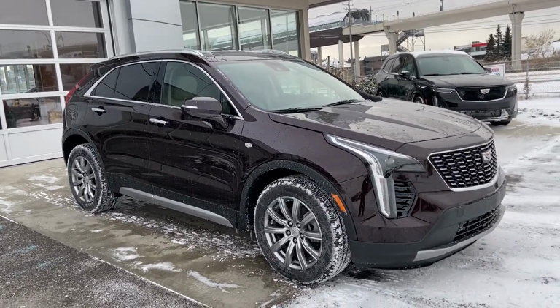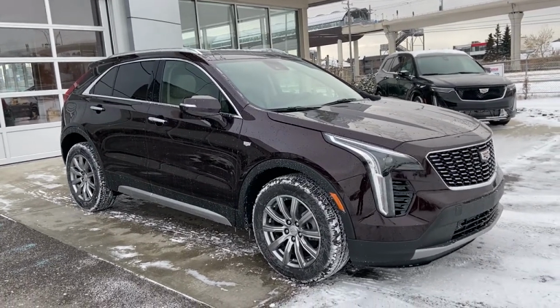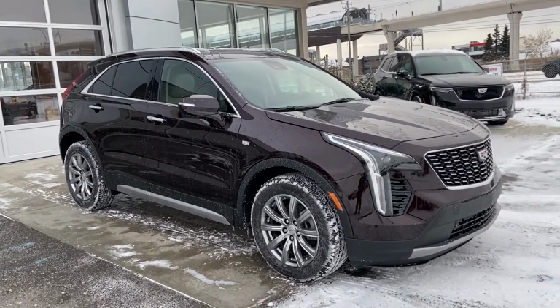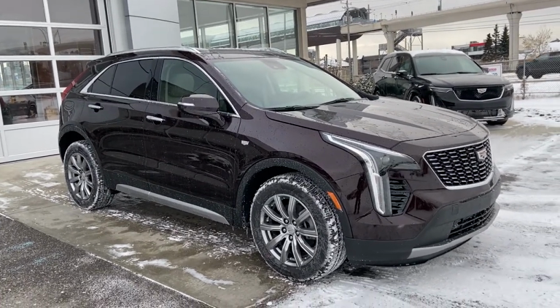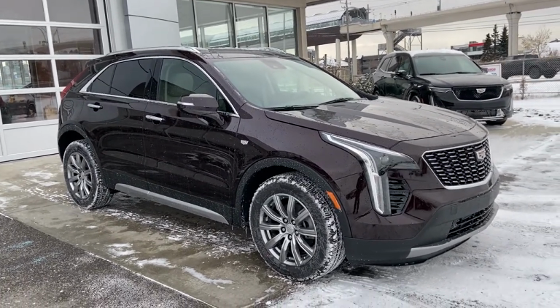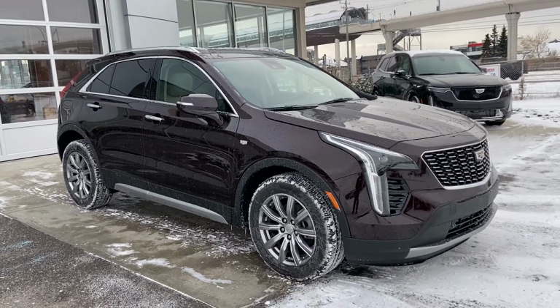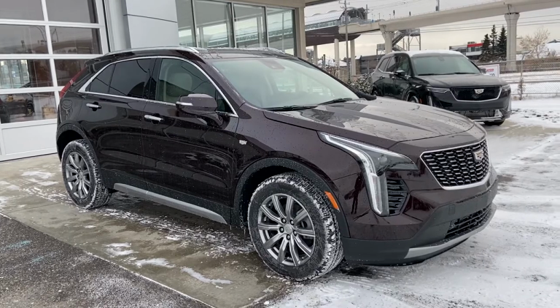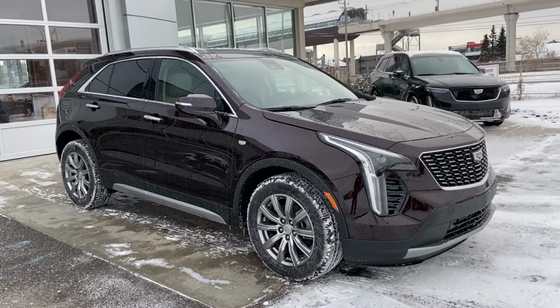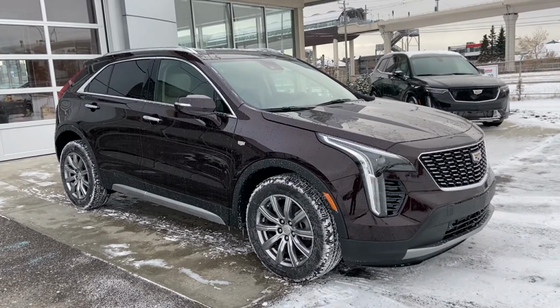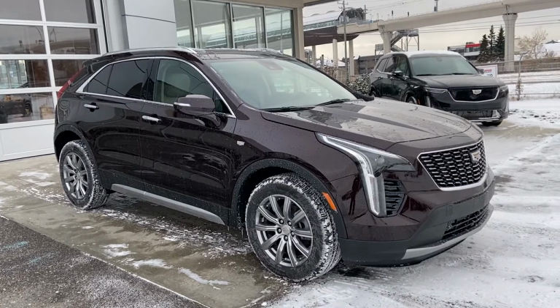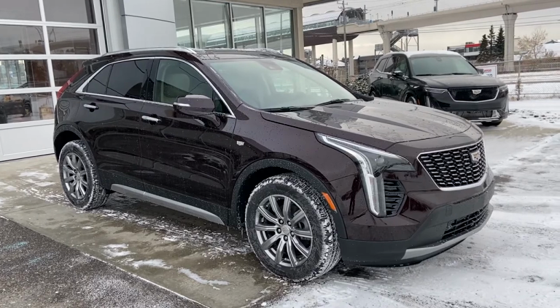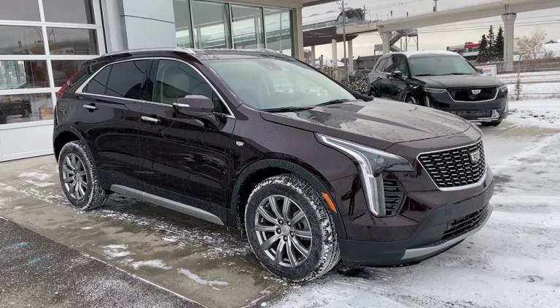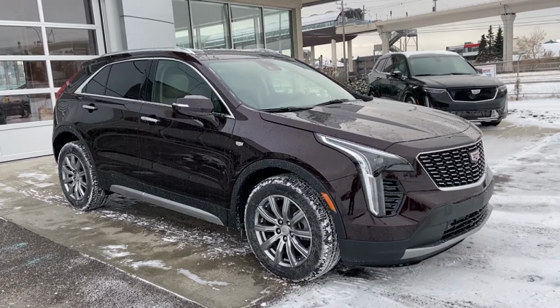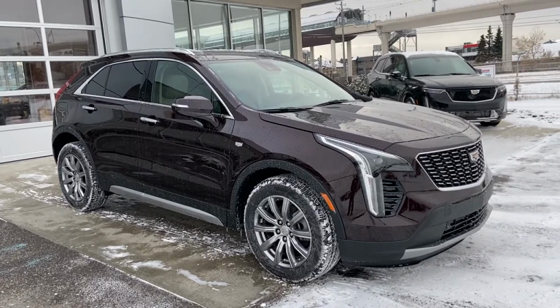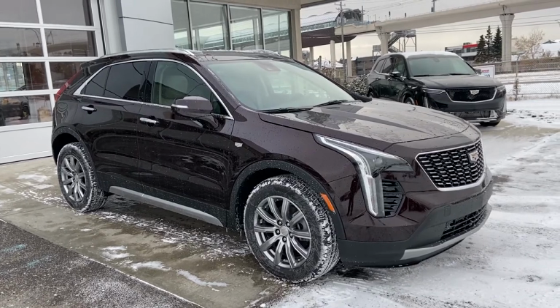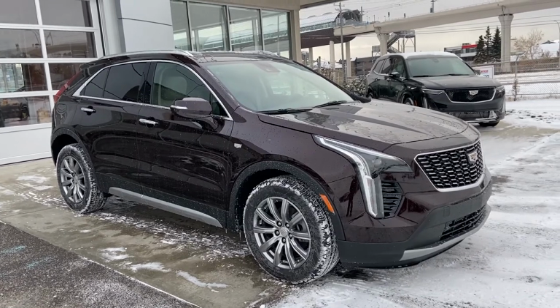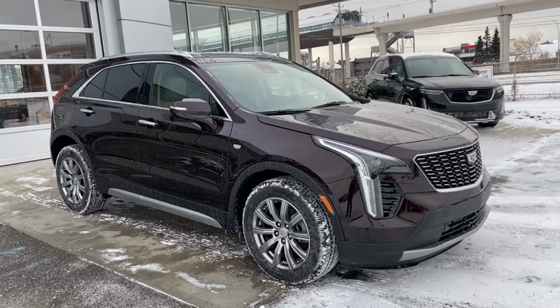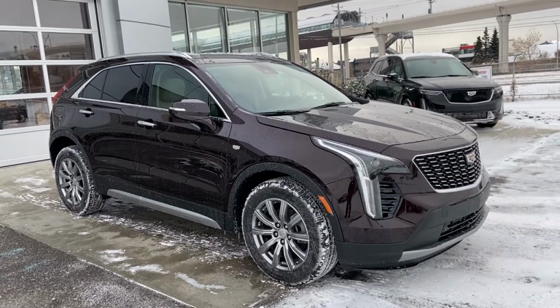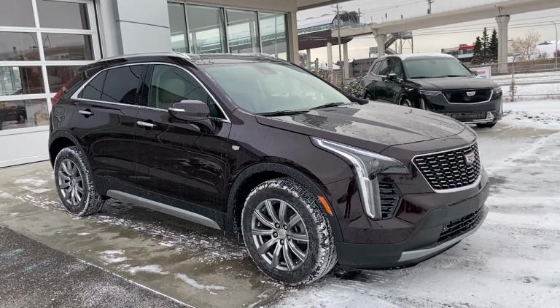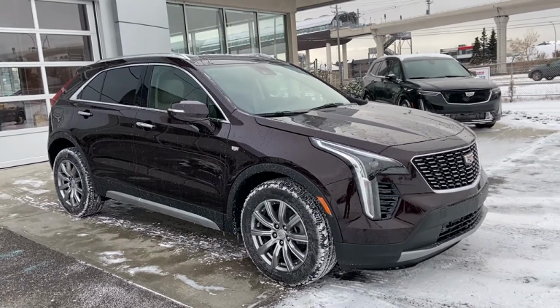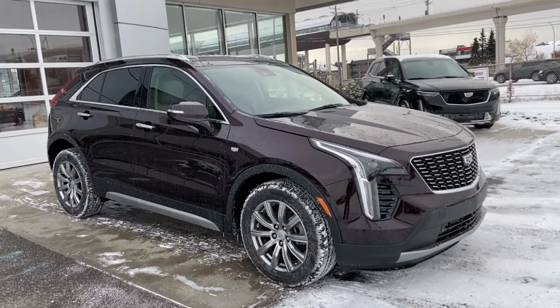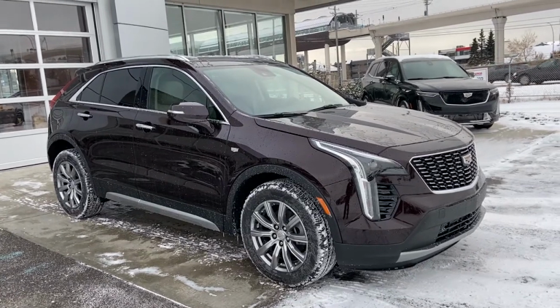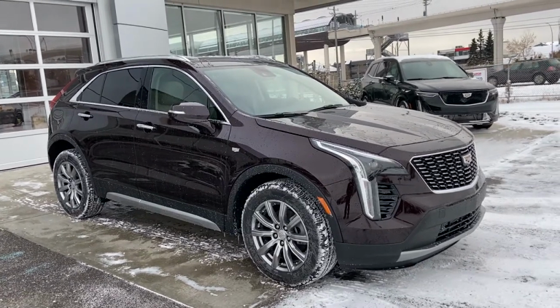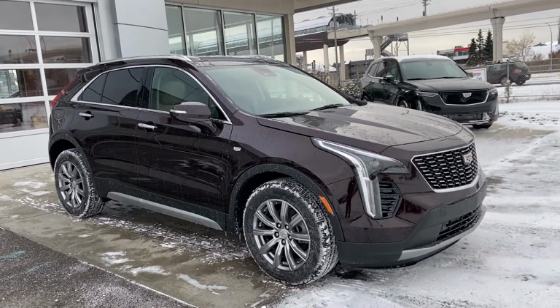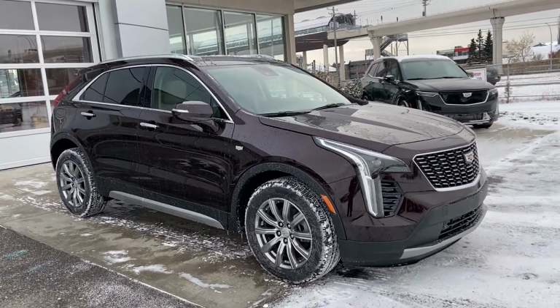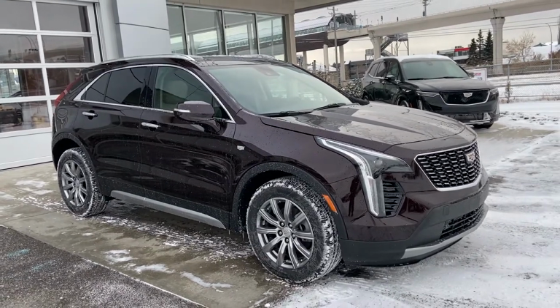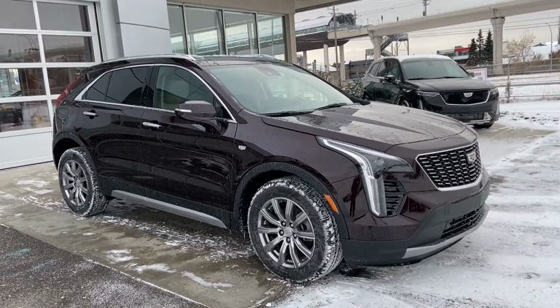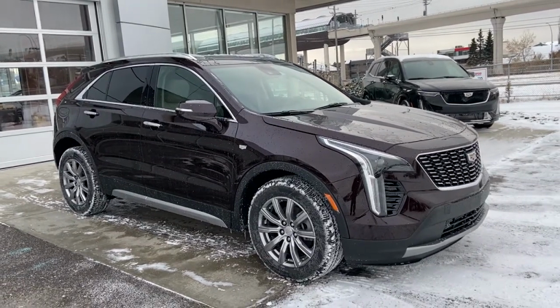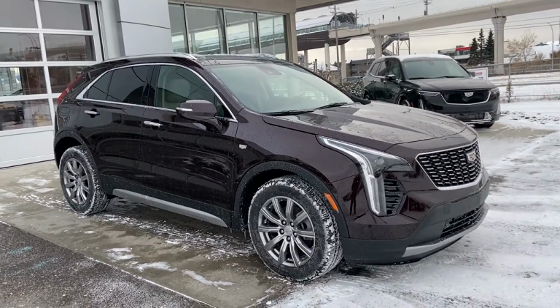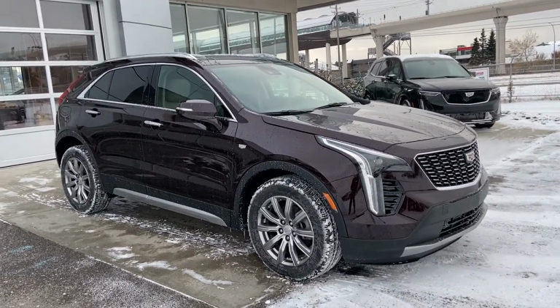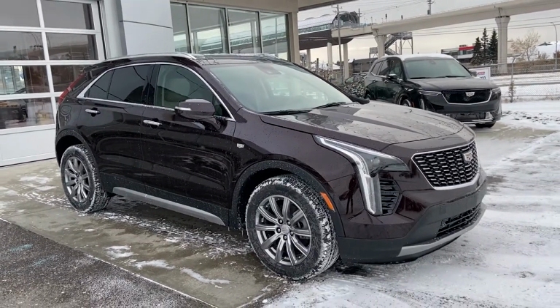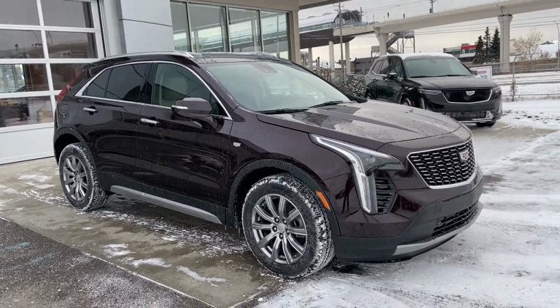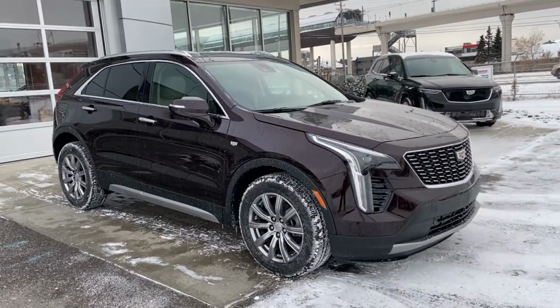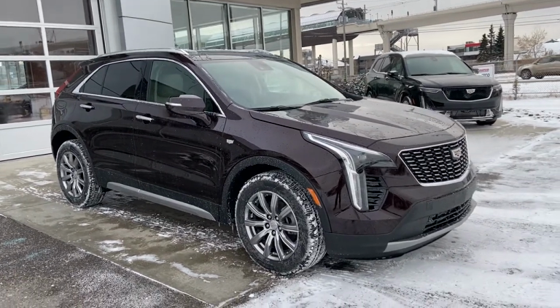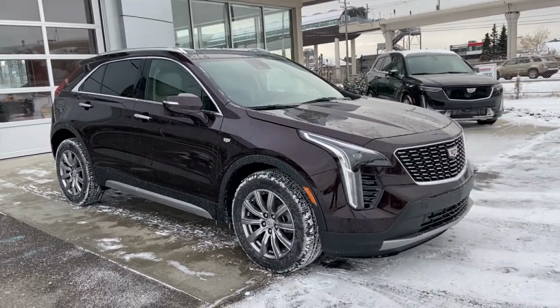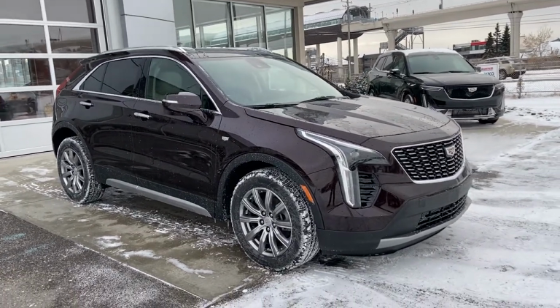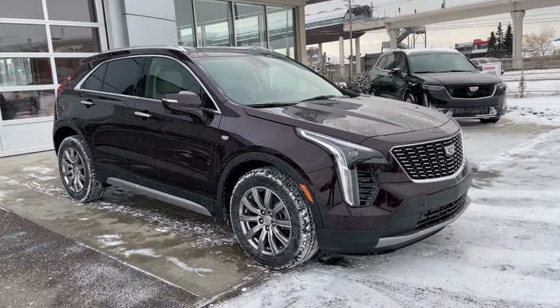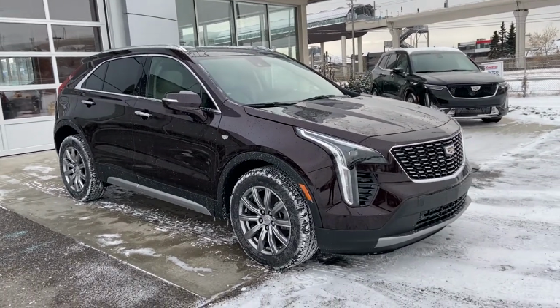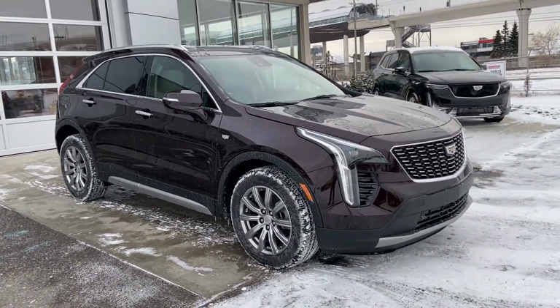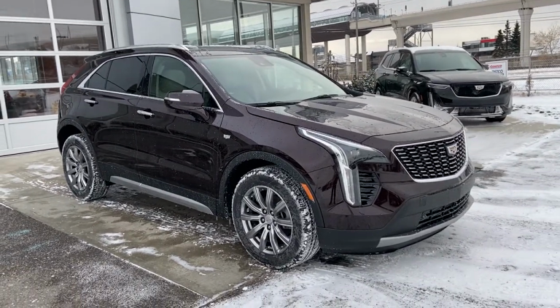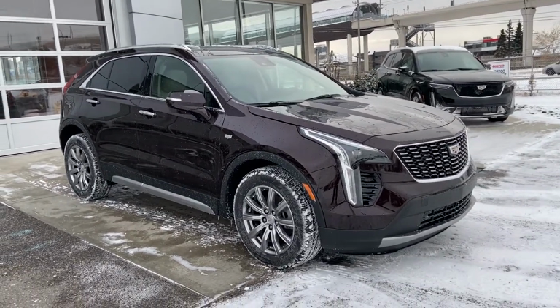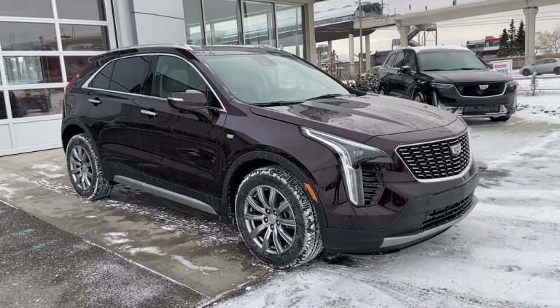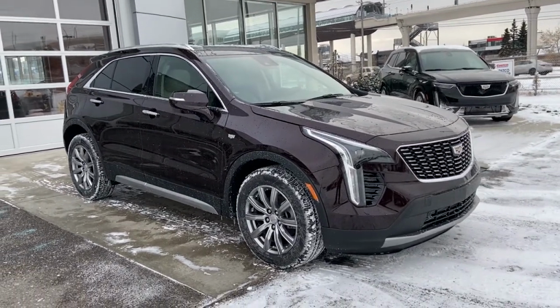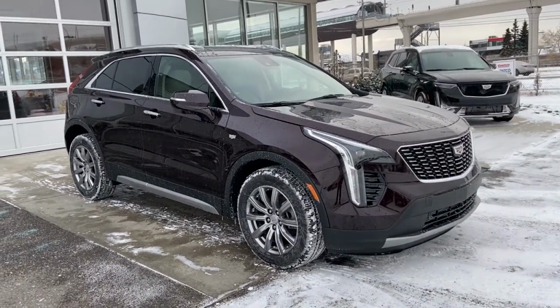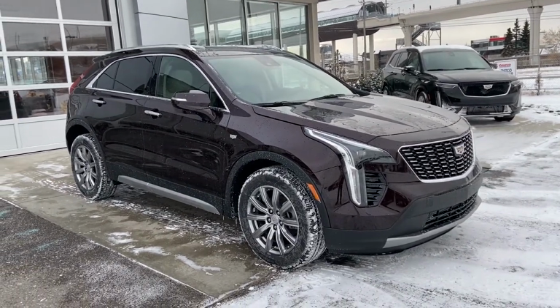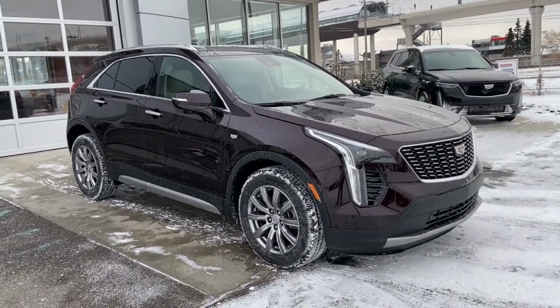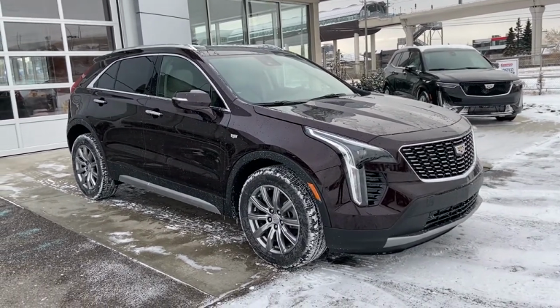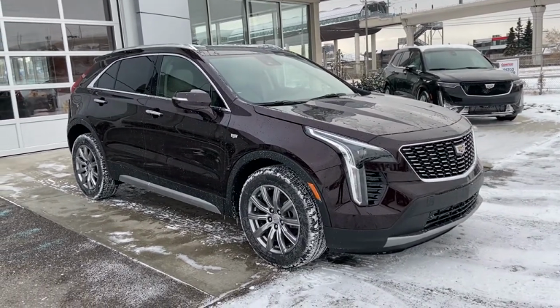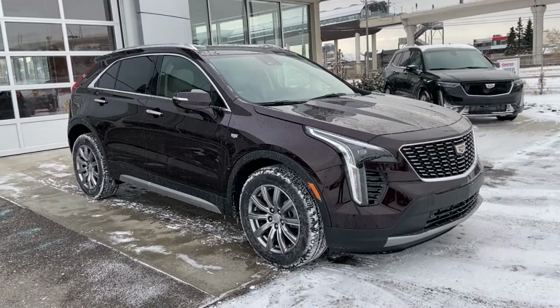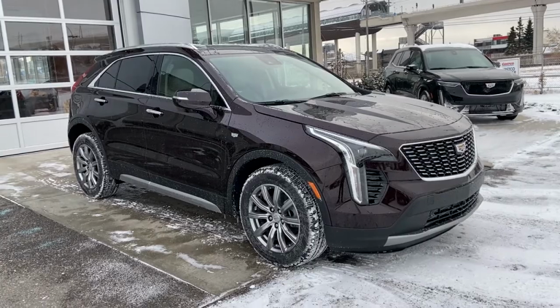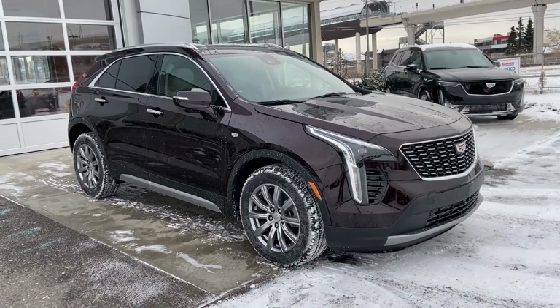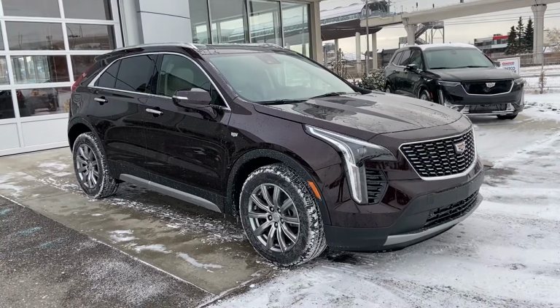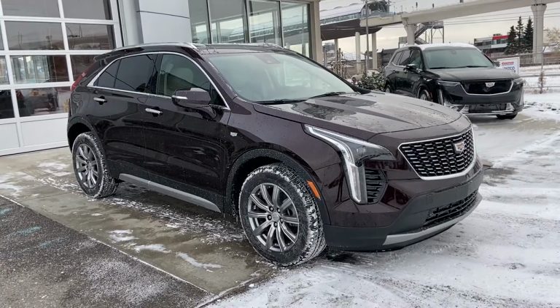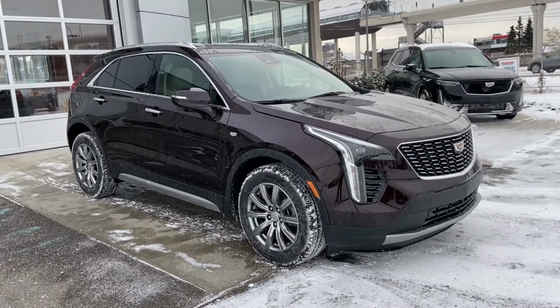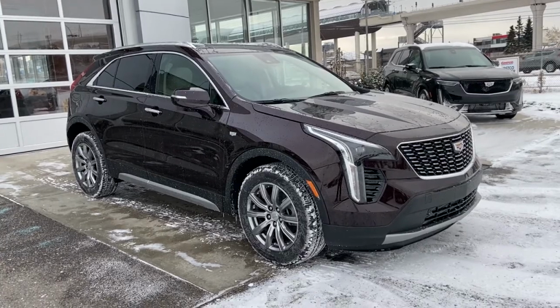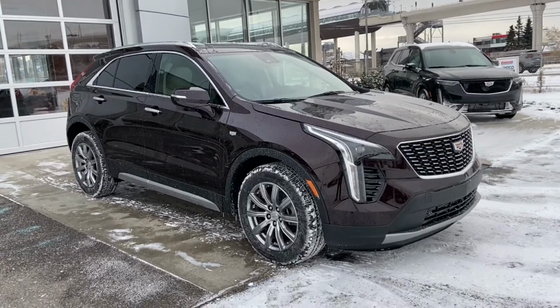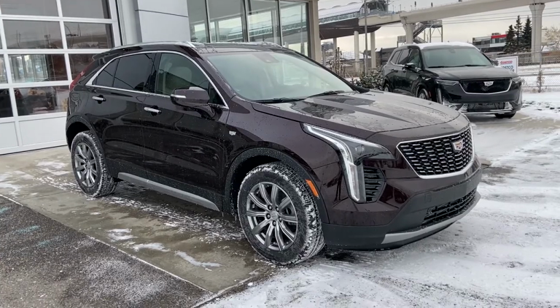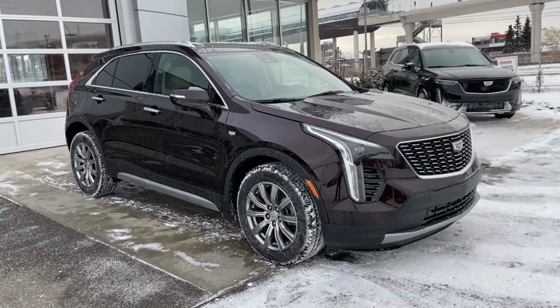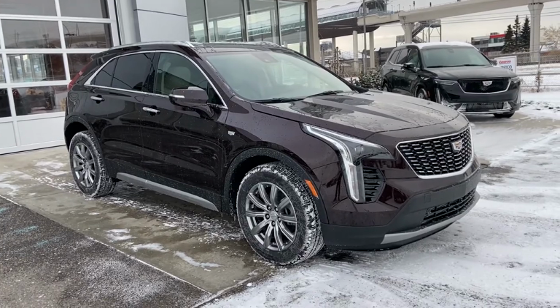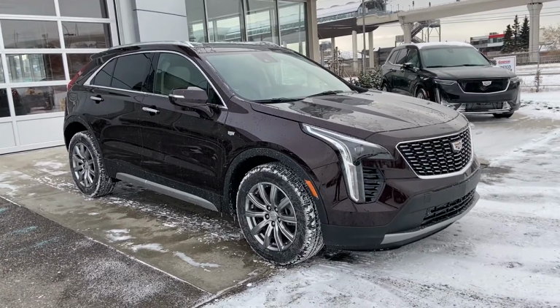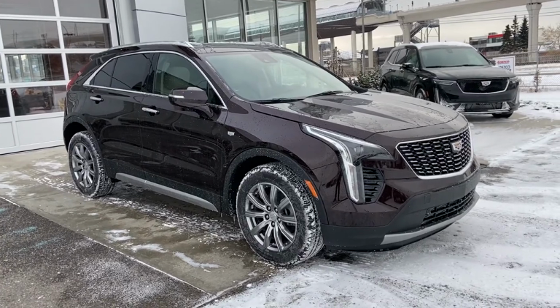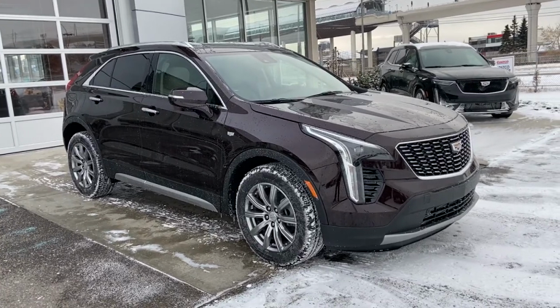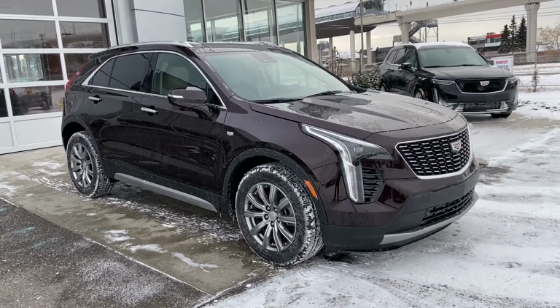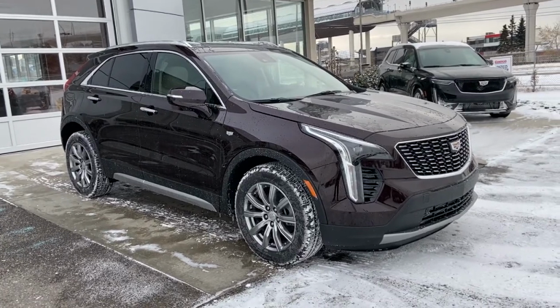This Premium Luxury all-wheel drive vehicle is powered by a 2.0-liter turbocharged 4-cylinder engine, mated to a 9-speed all-wheel drive system.